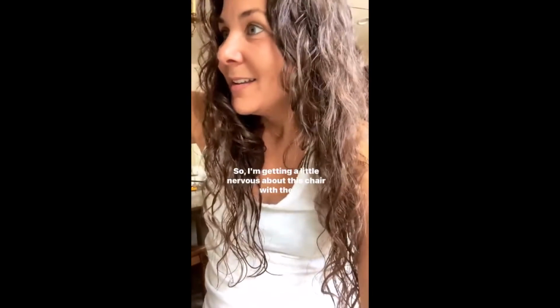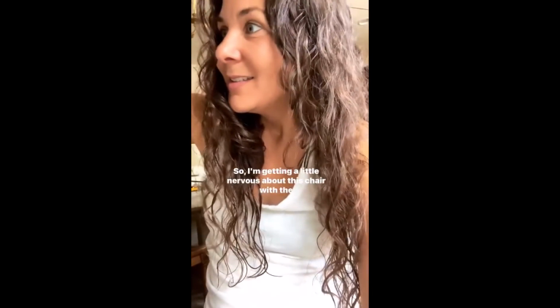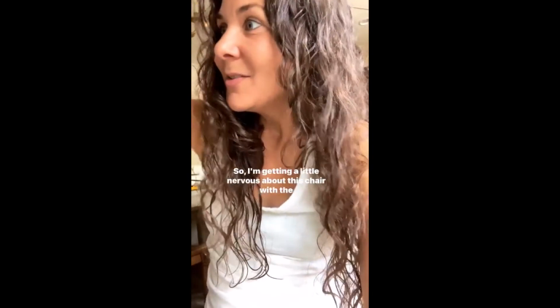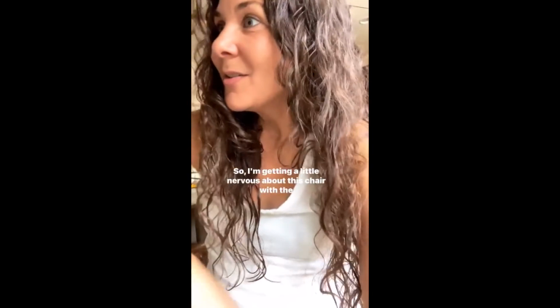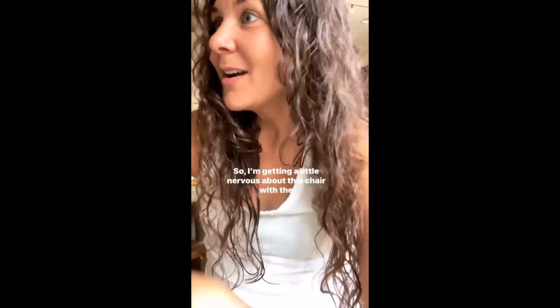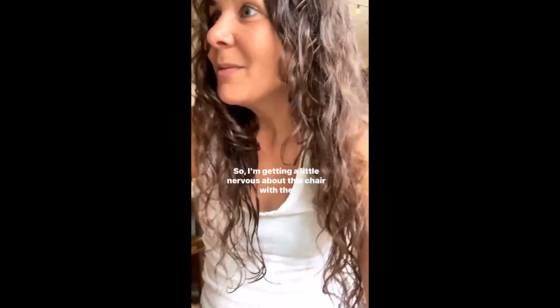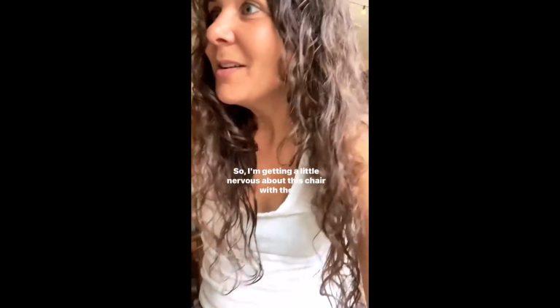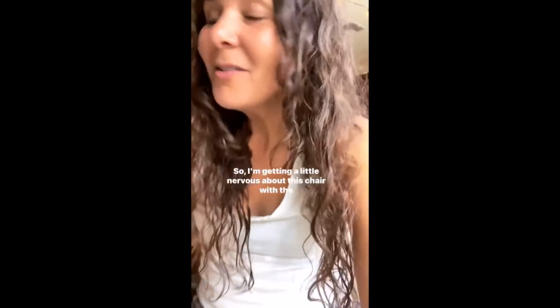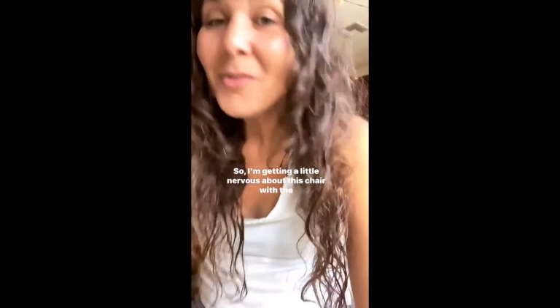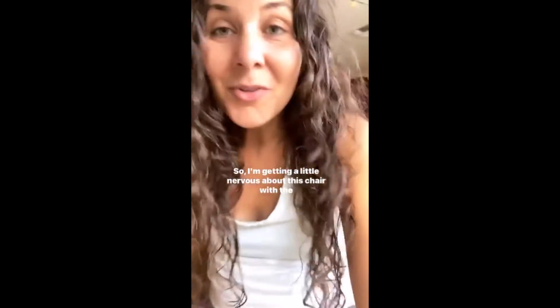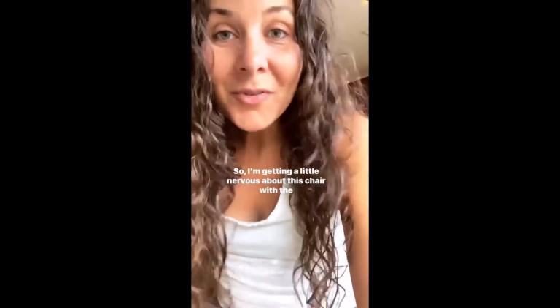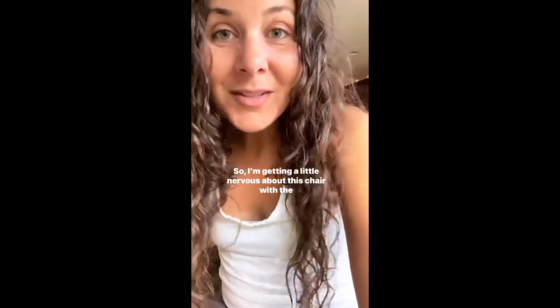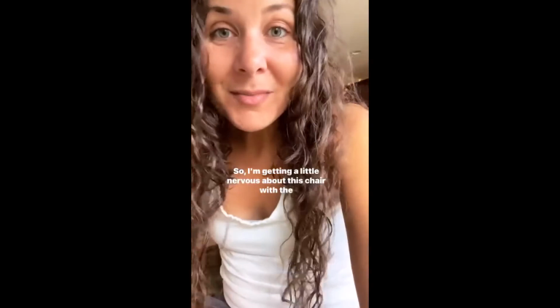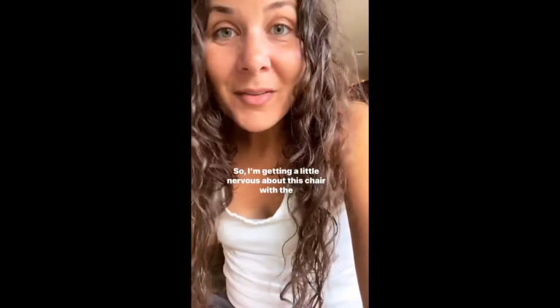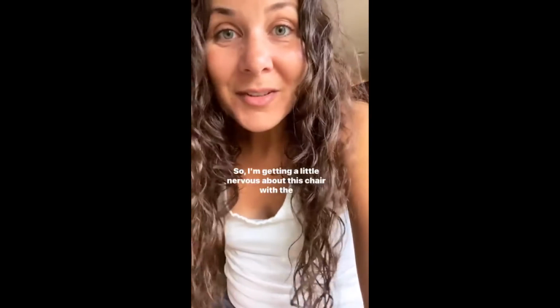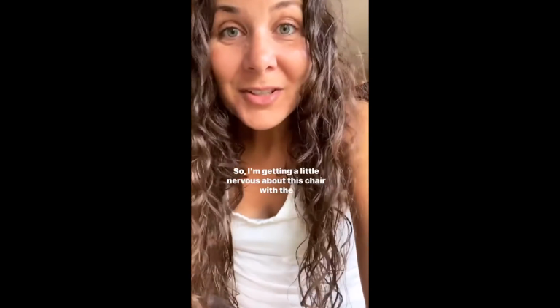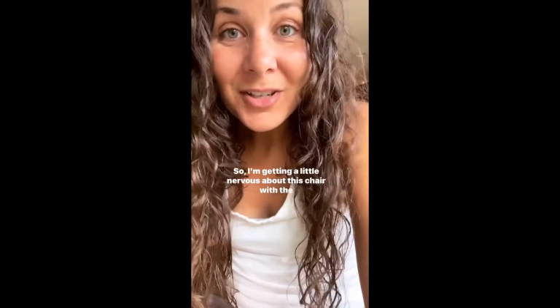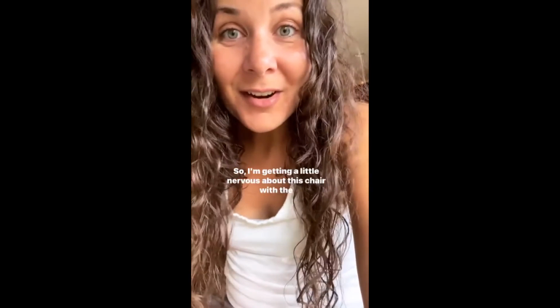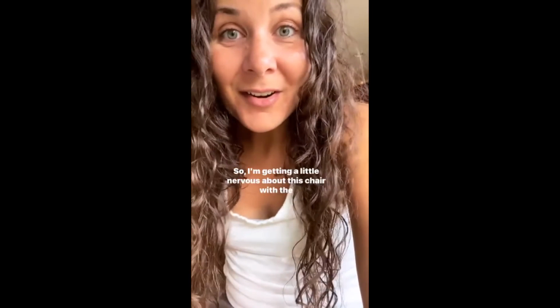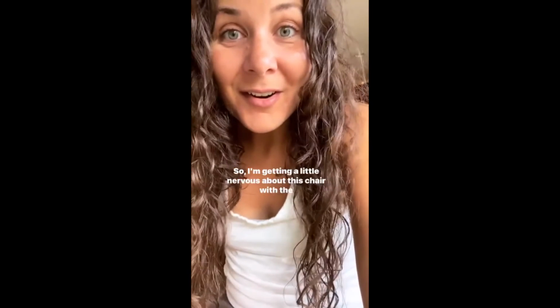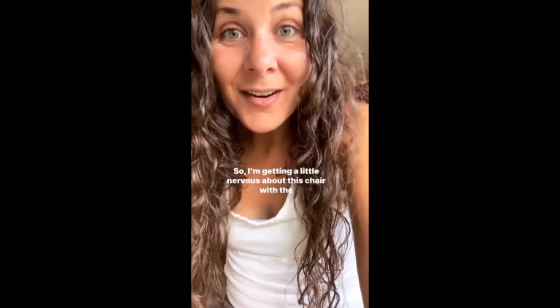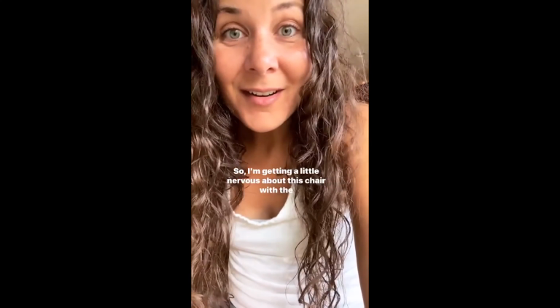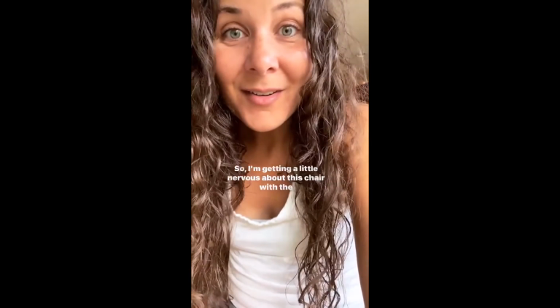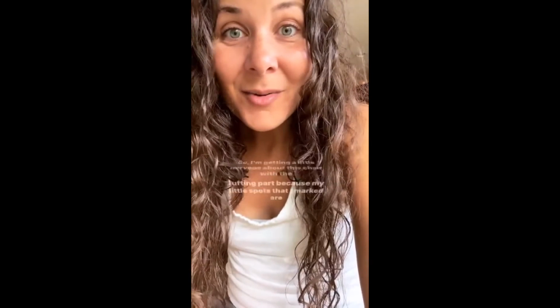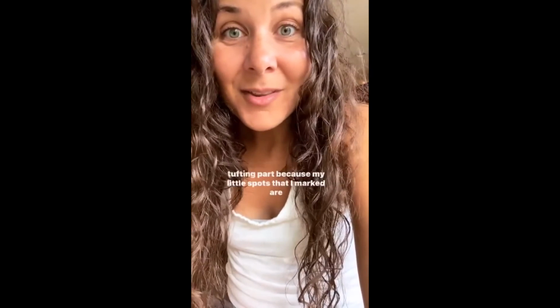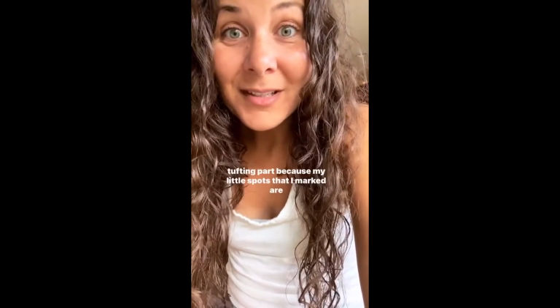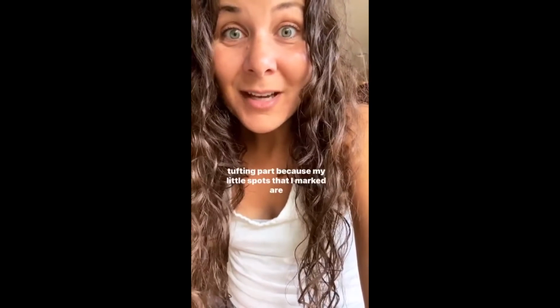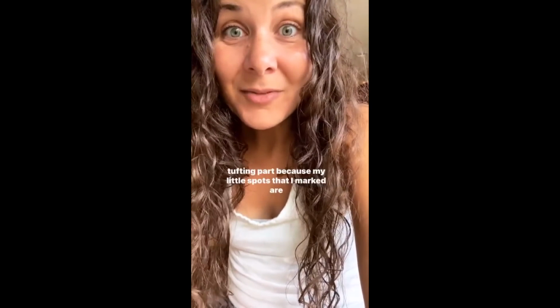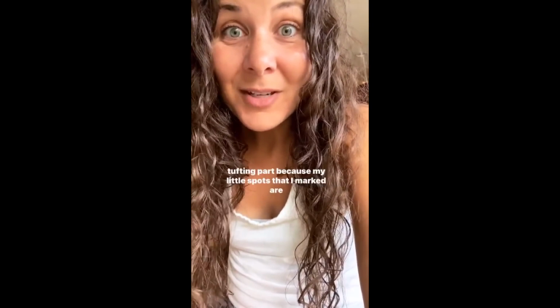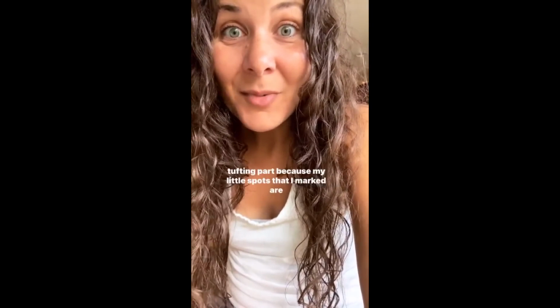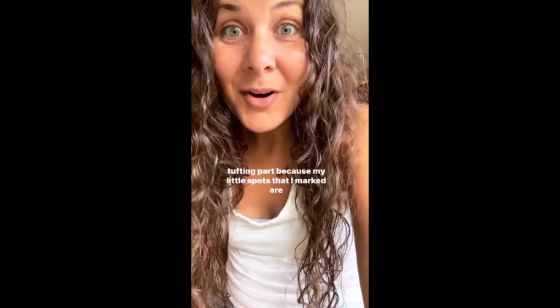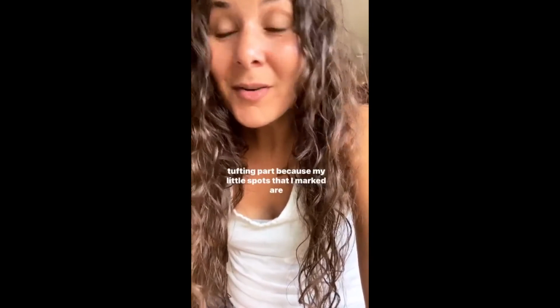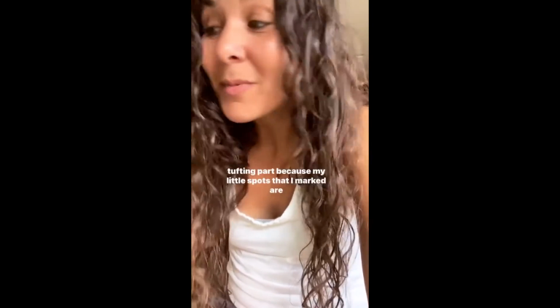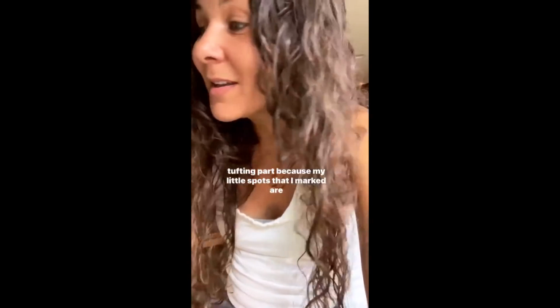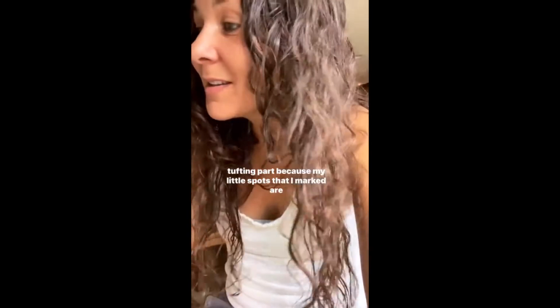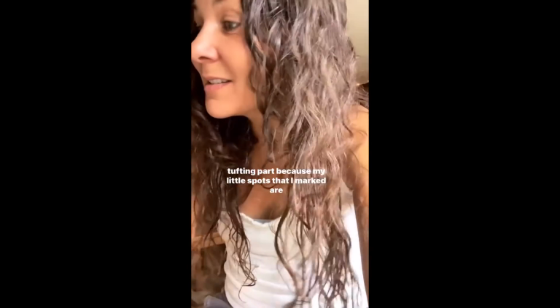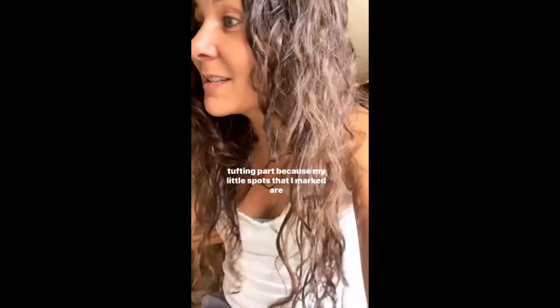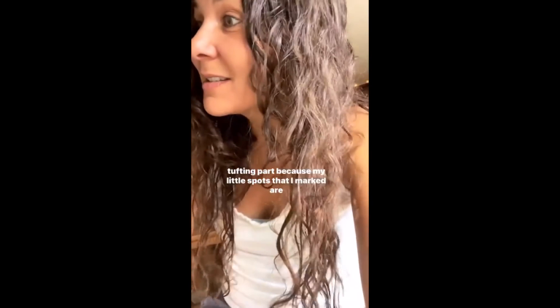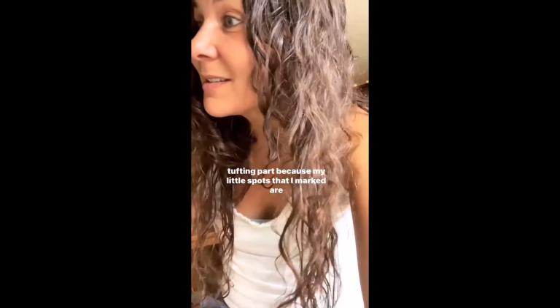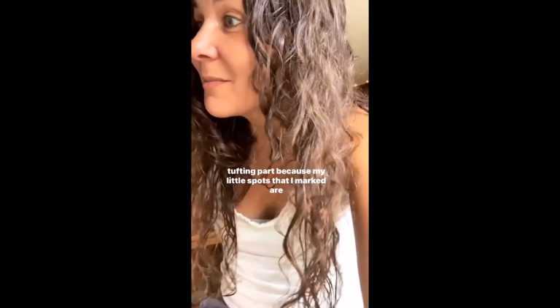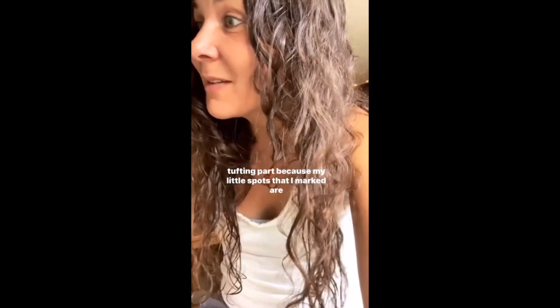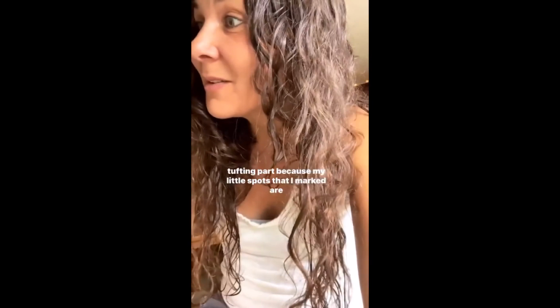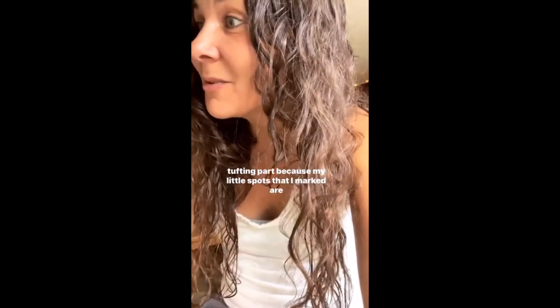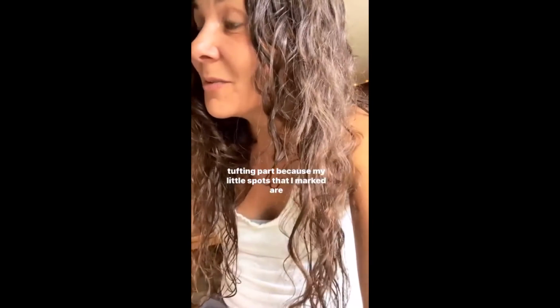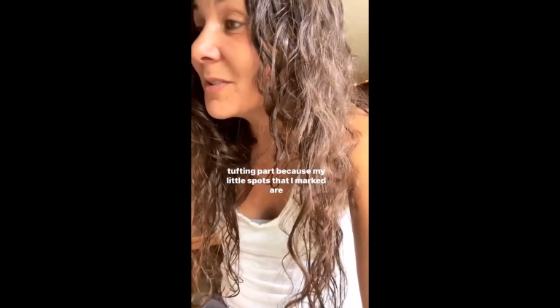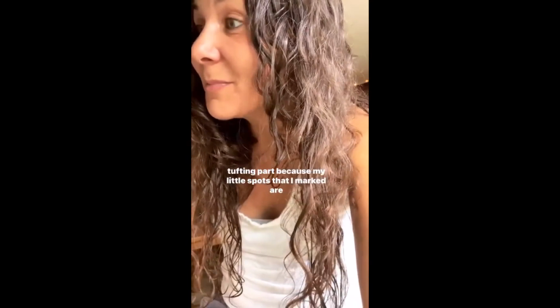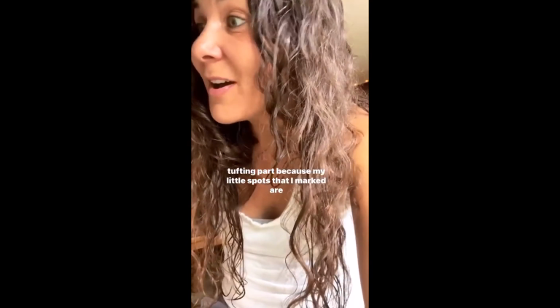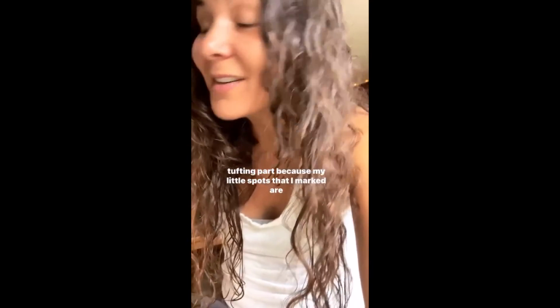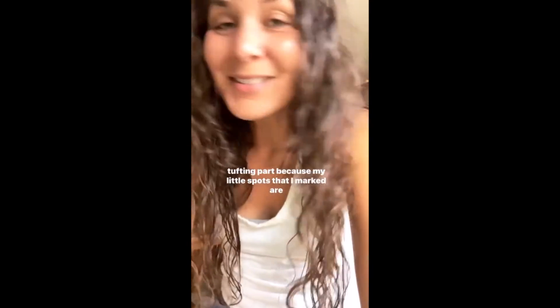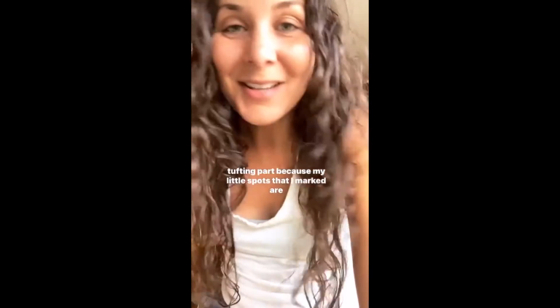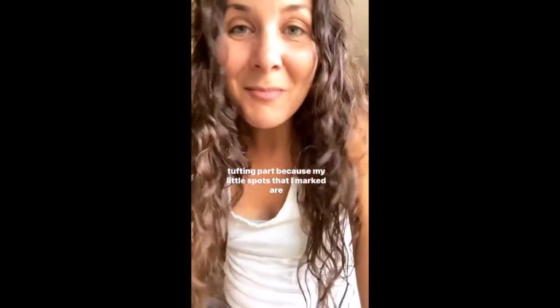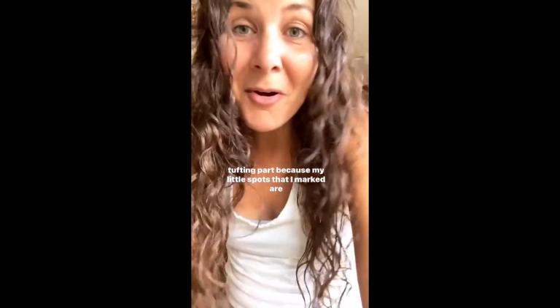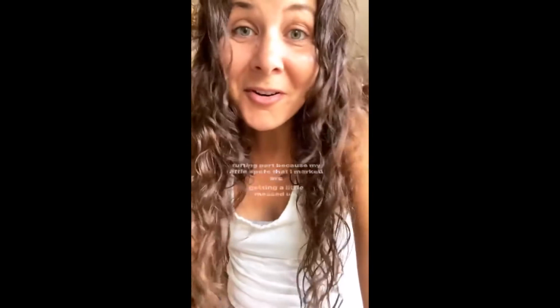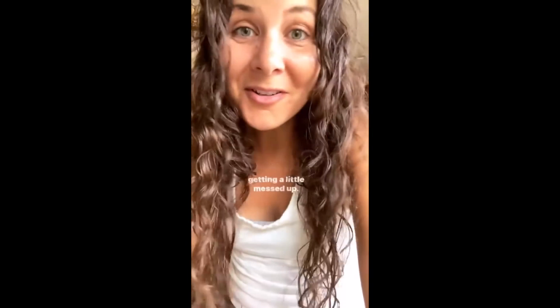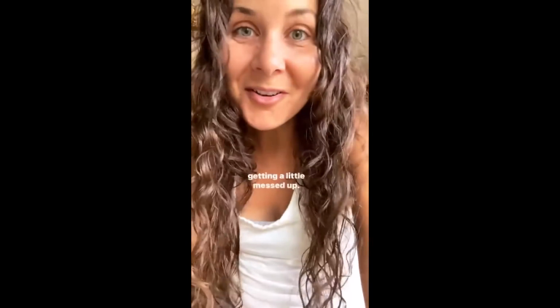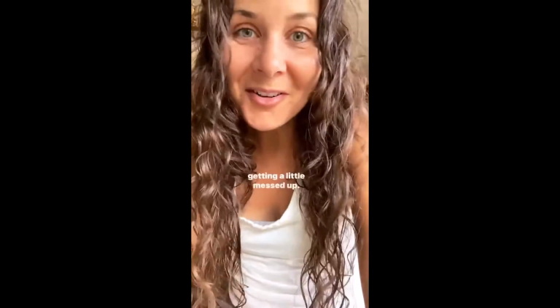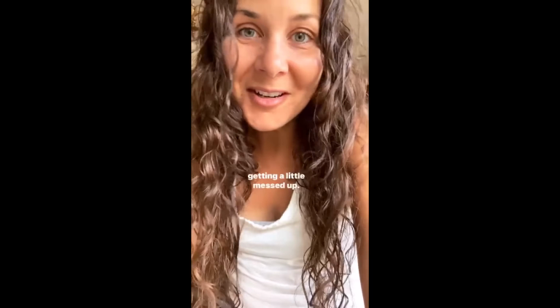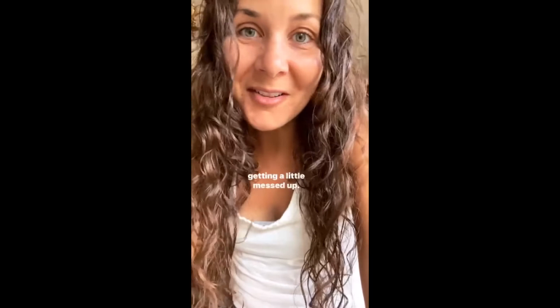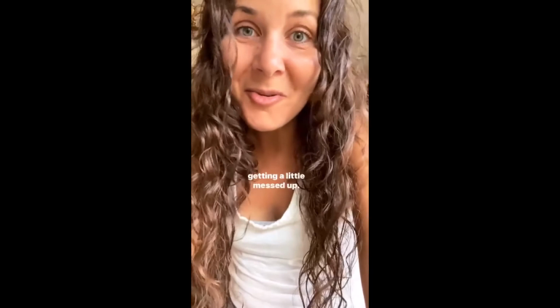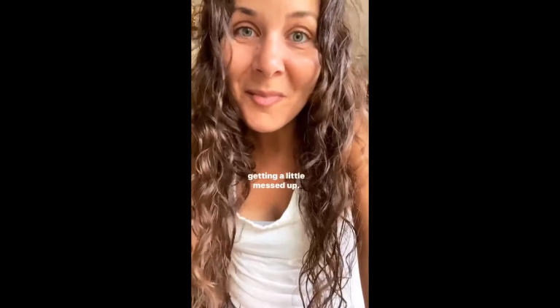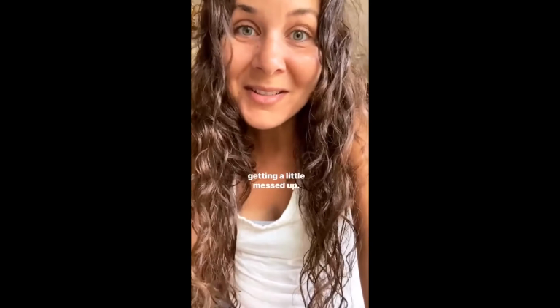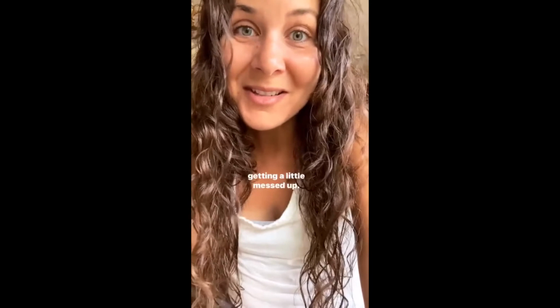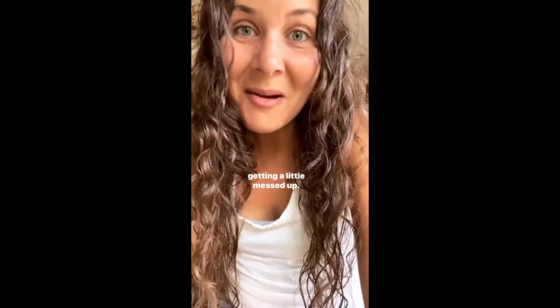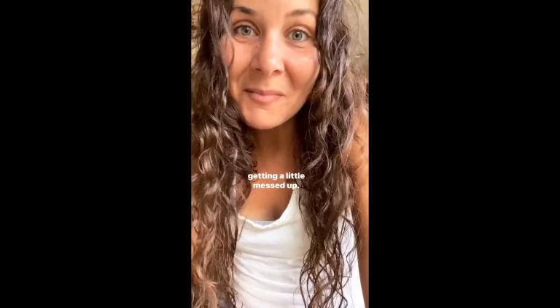So I'm getting a little nervous about this chair with the tufting part, because my little spots that I marked are getting a little messed up.